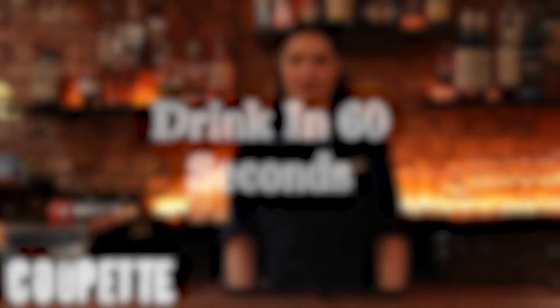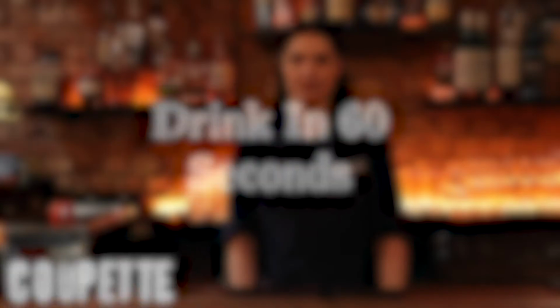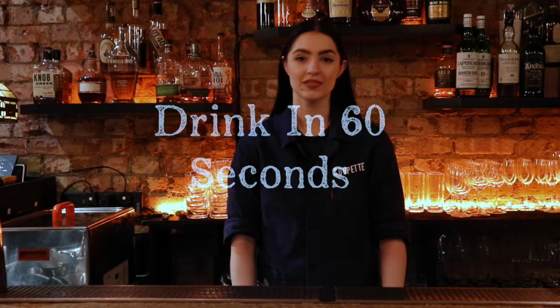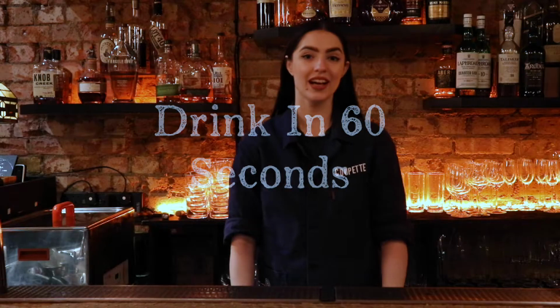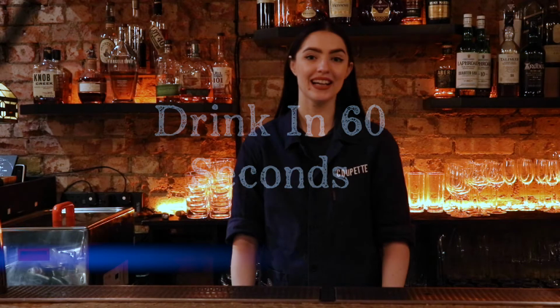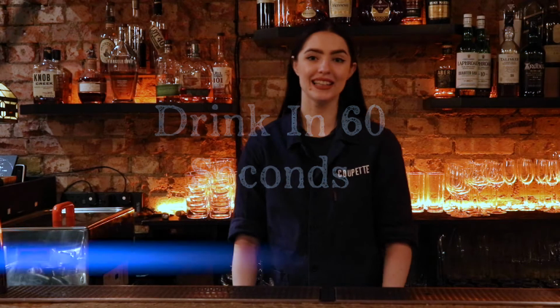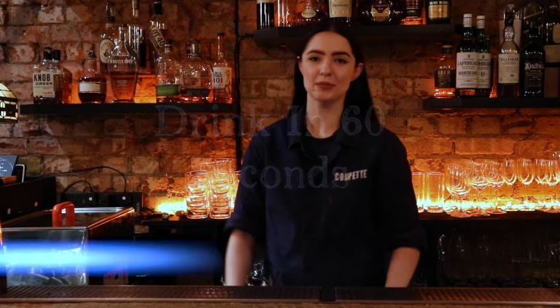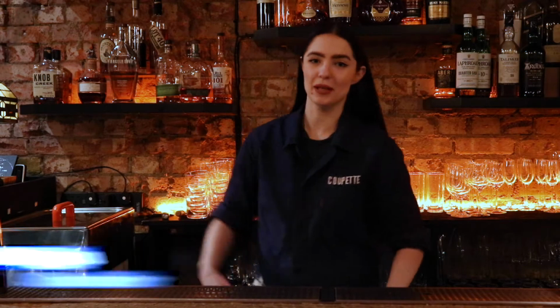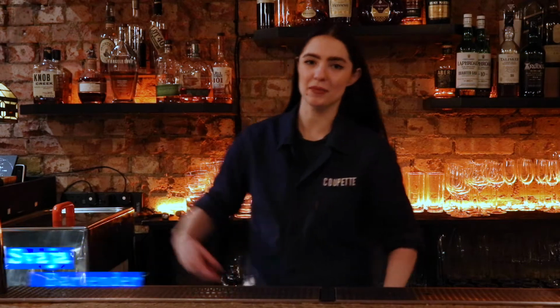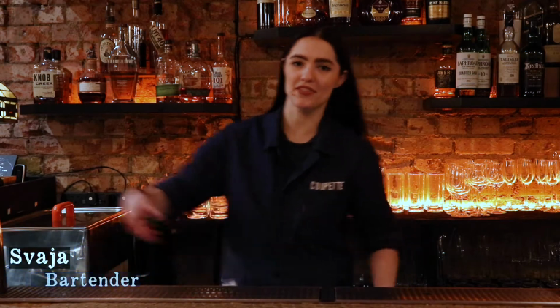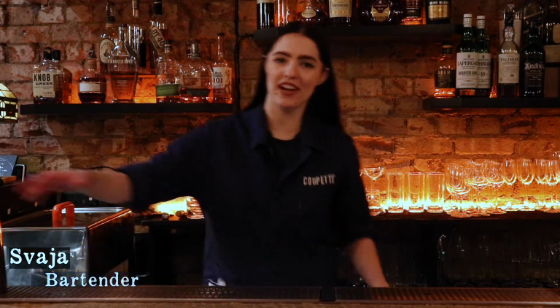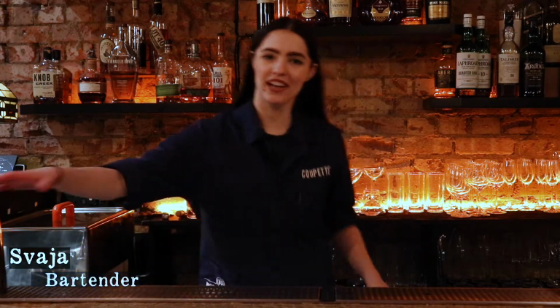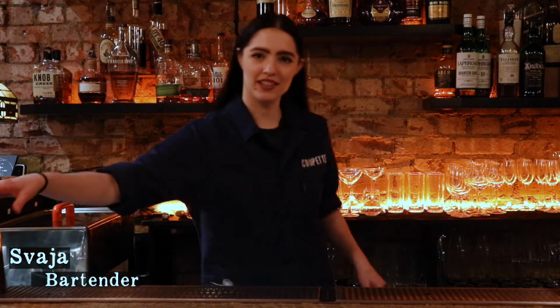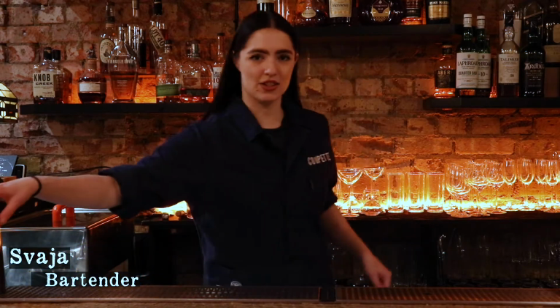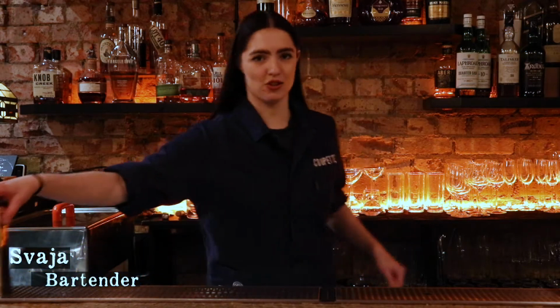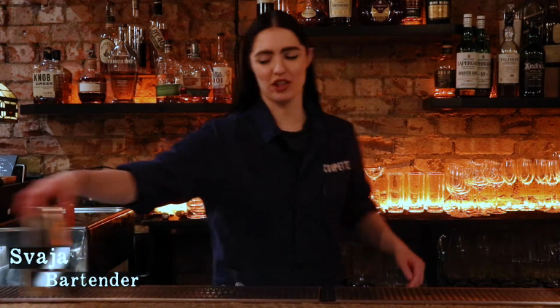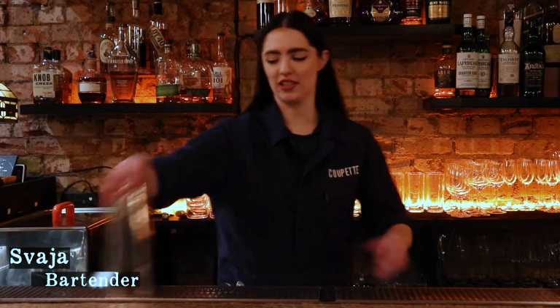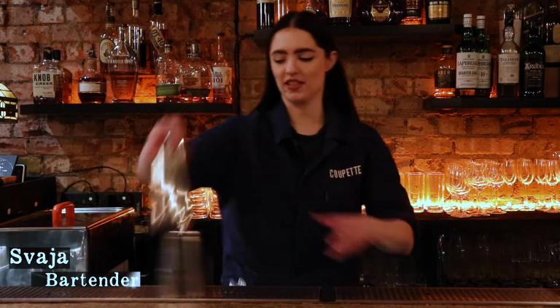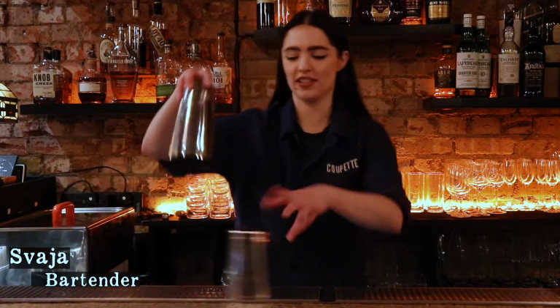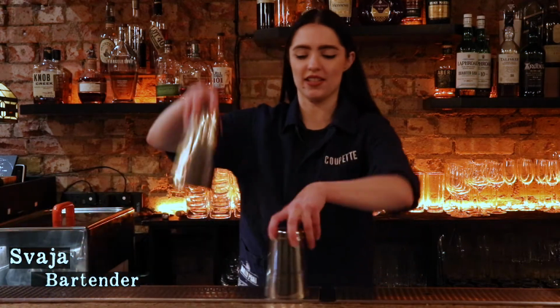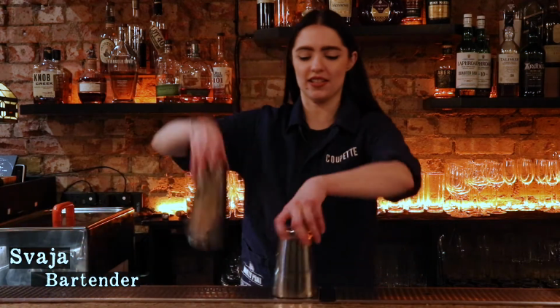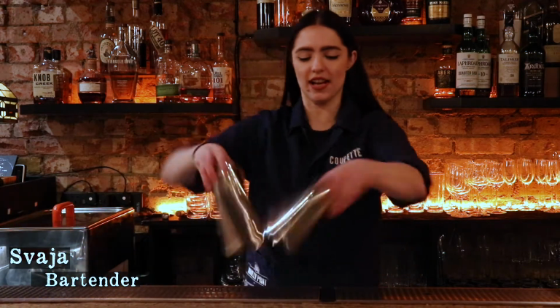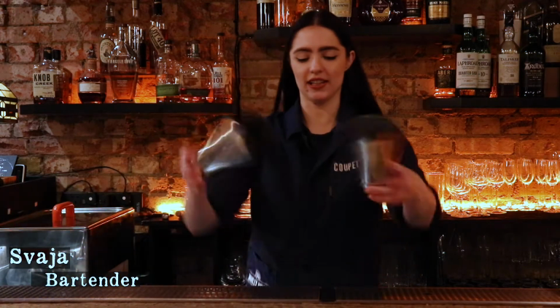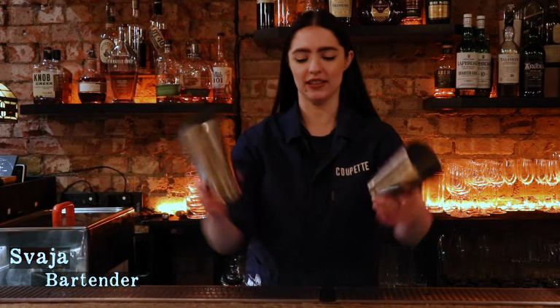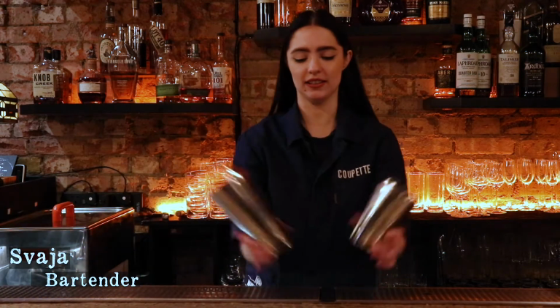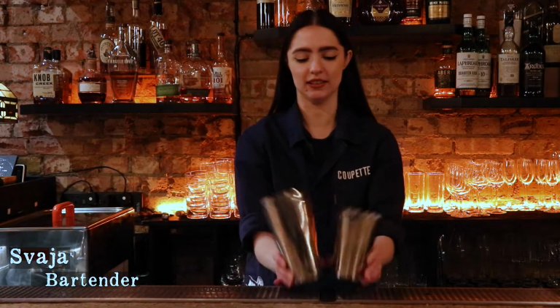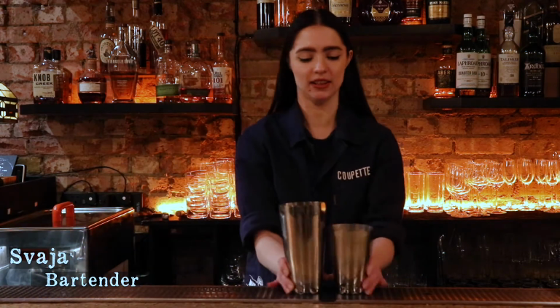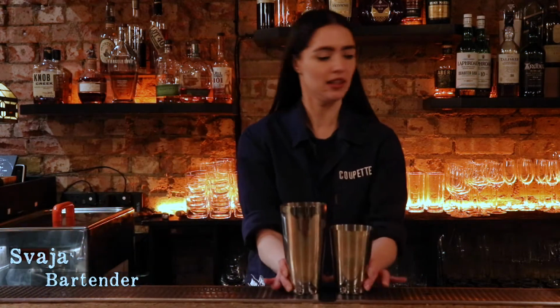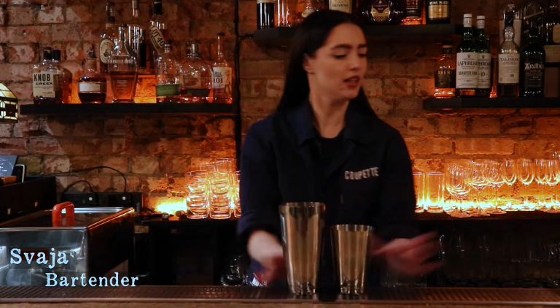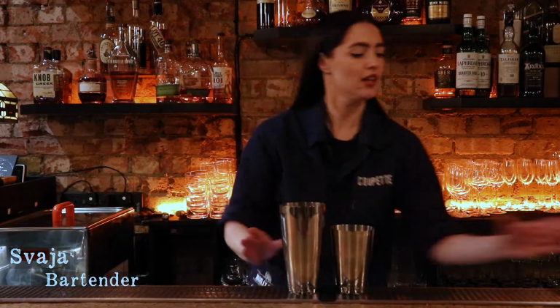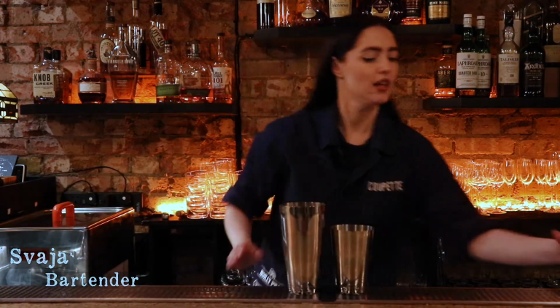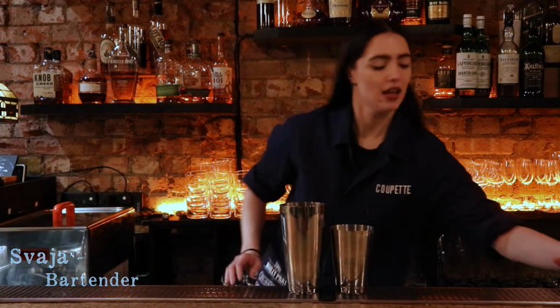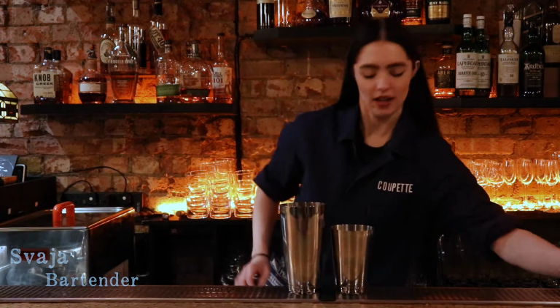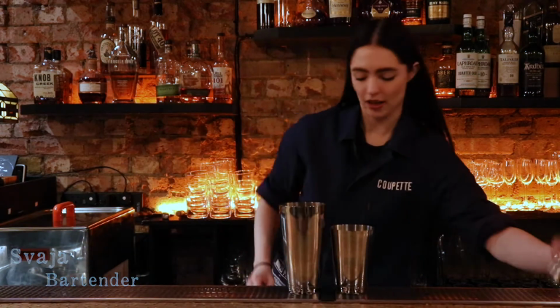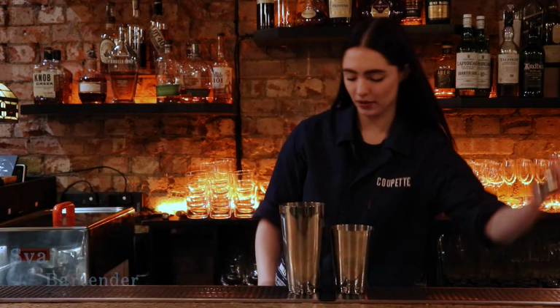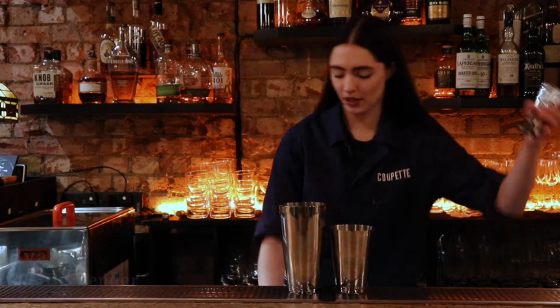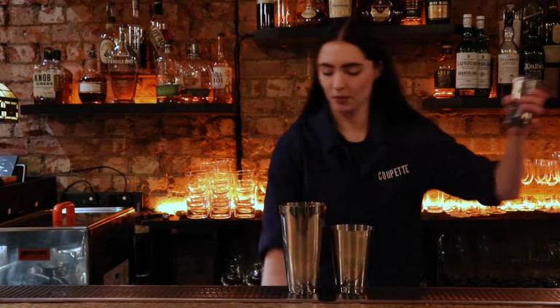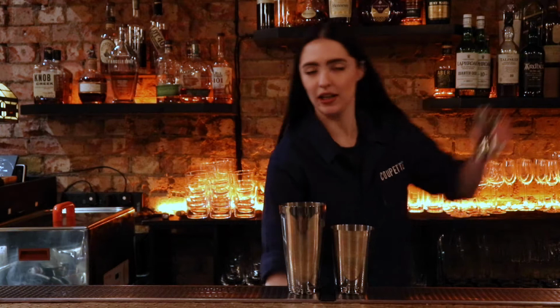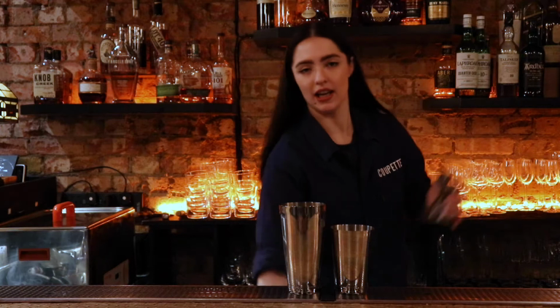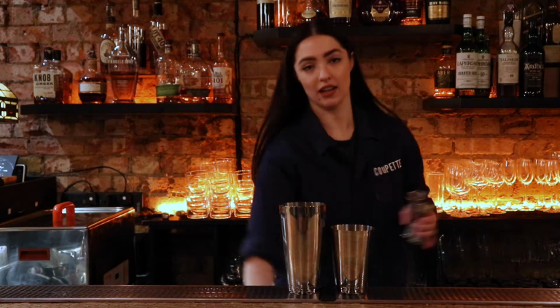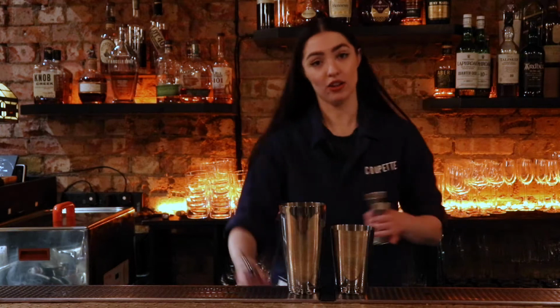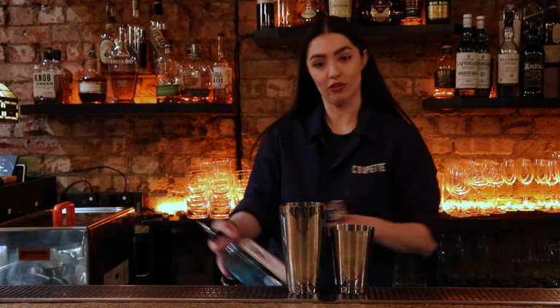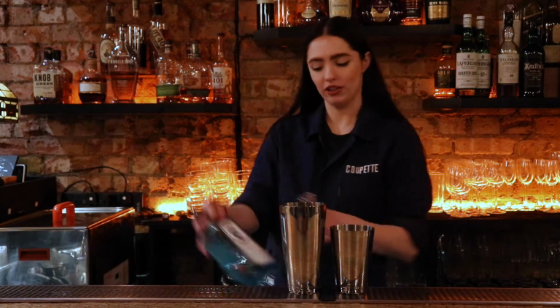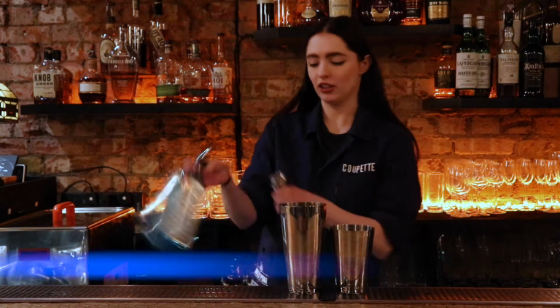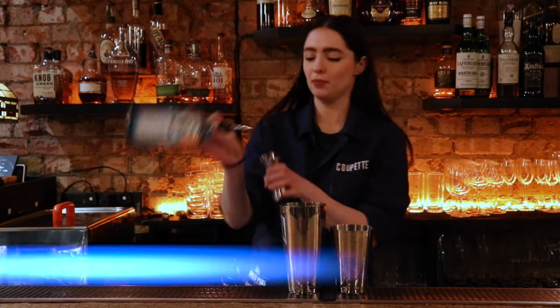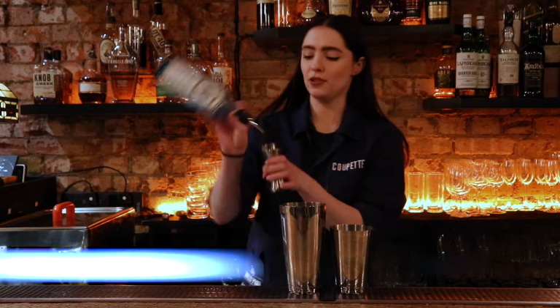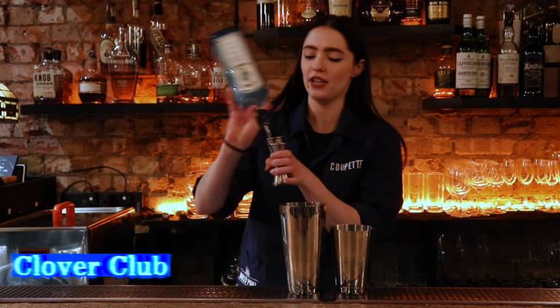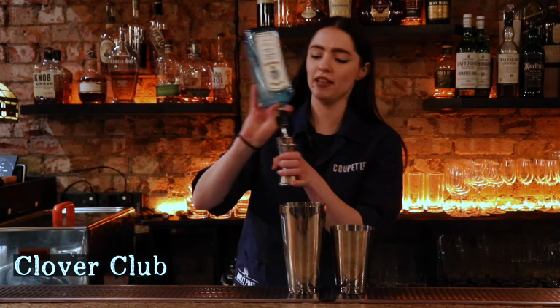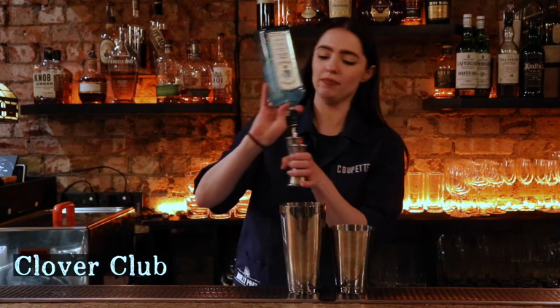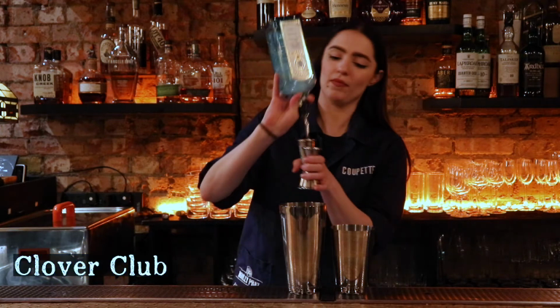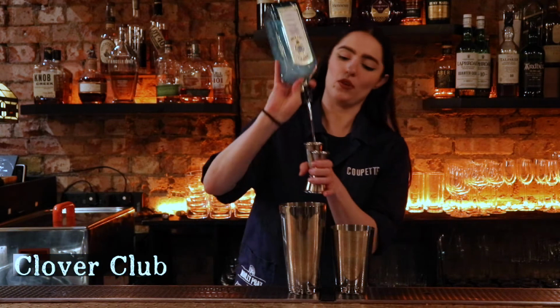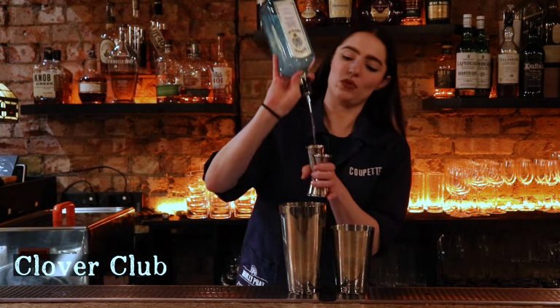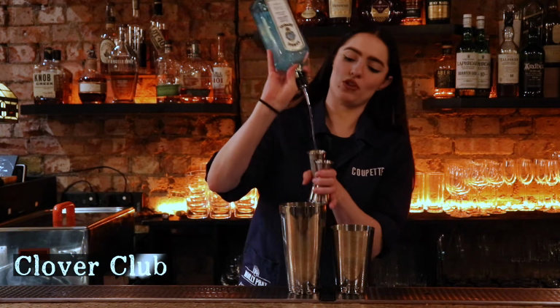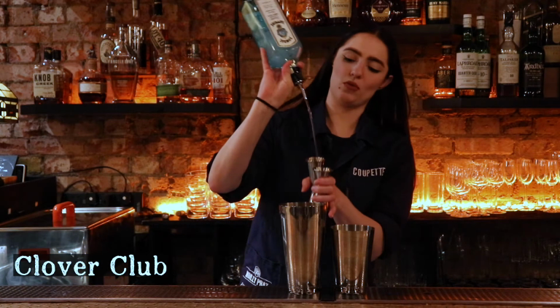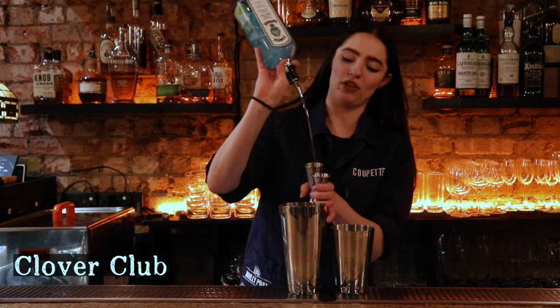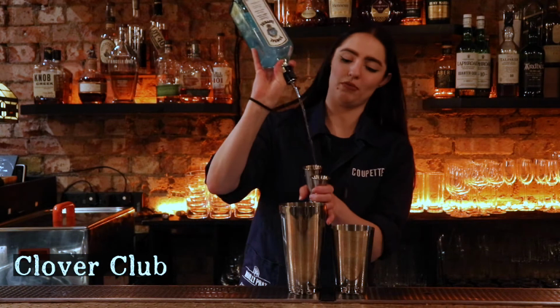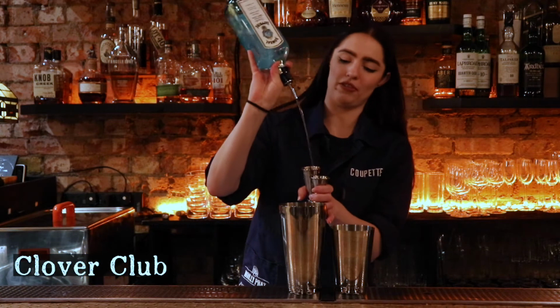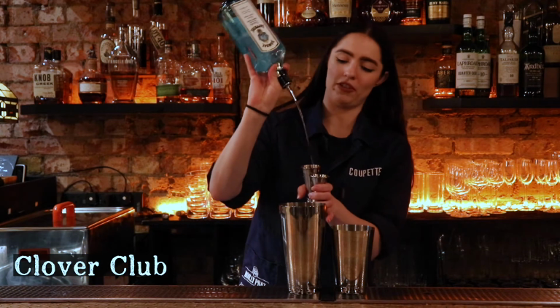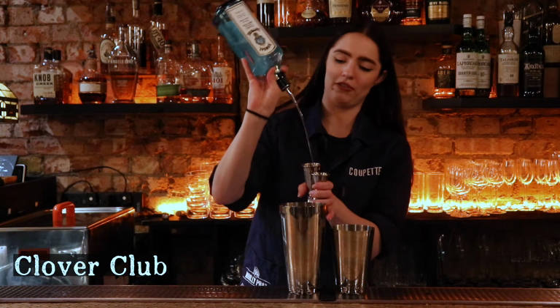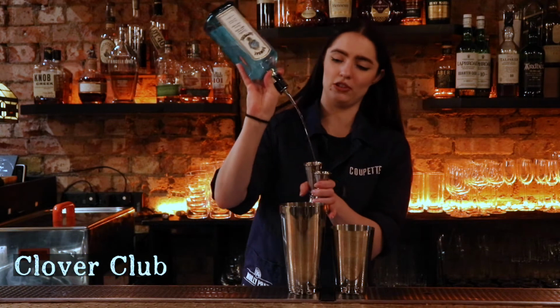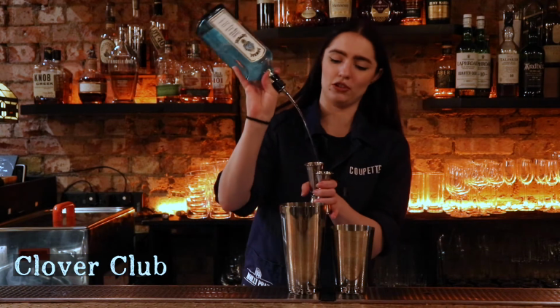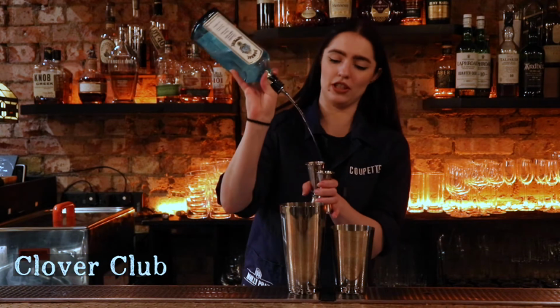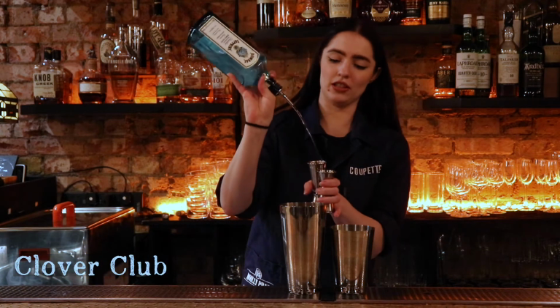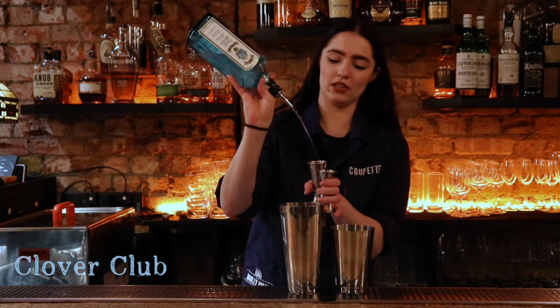Hi guys, my name is Vy and this is going to be 60 Seconds. I'm going to make a Clover Club today, which is one of my favorite drinks.